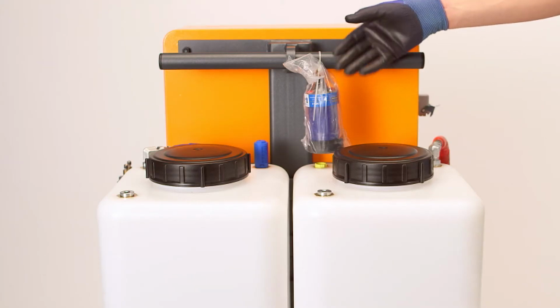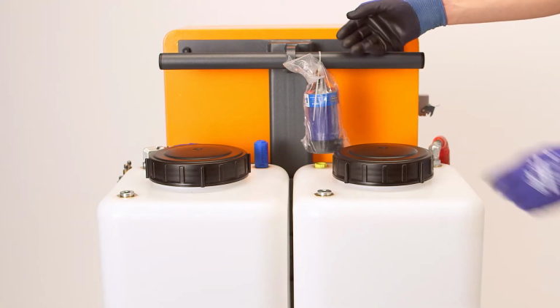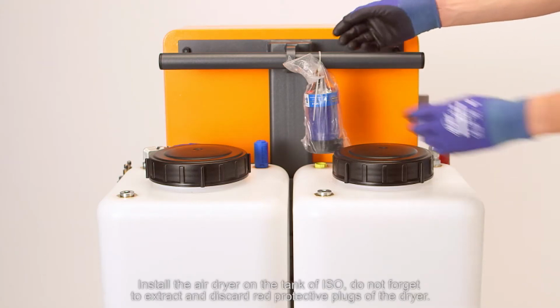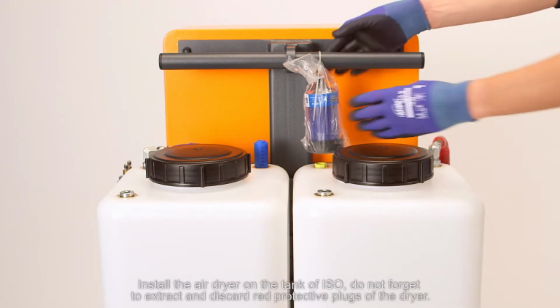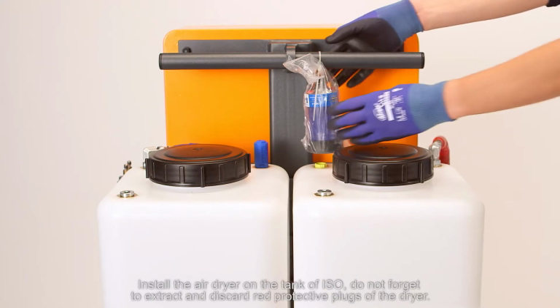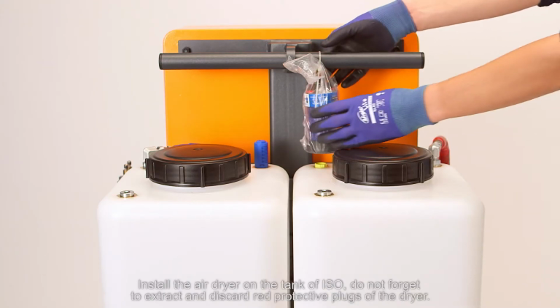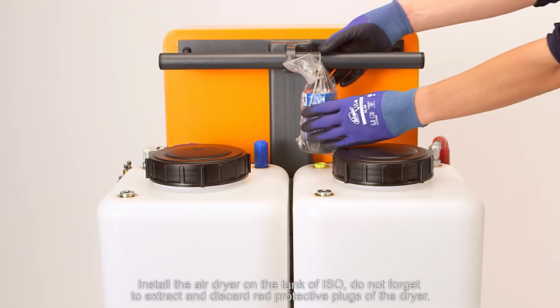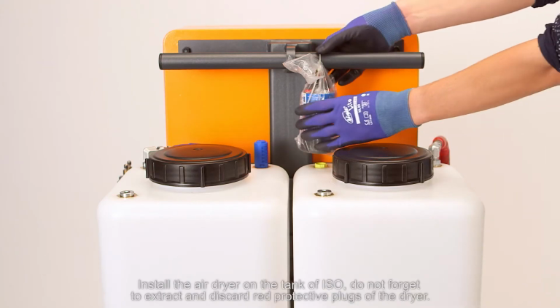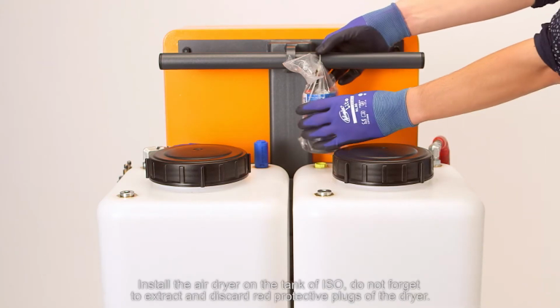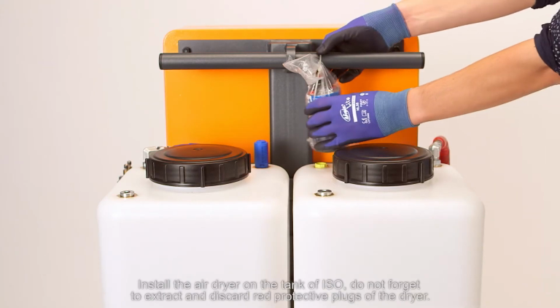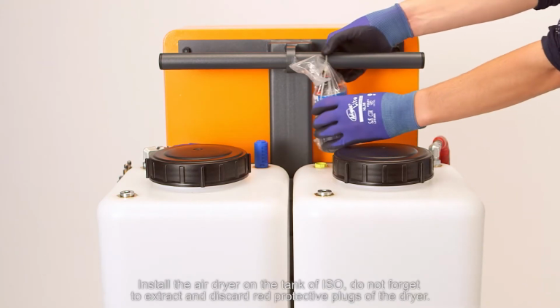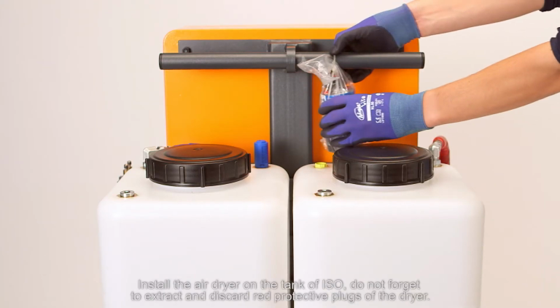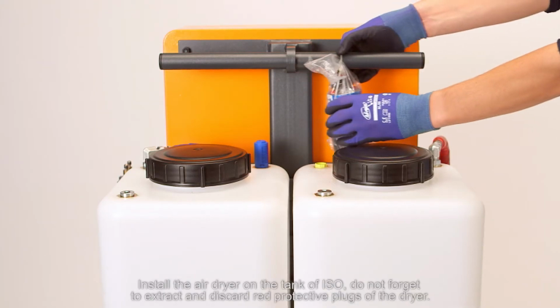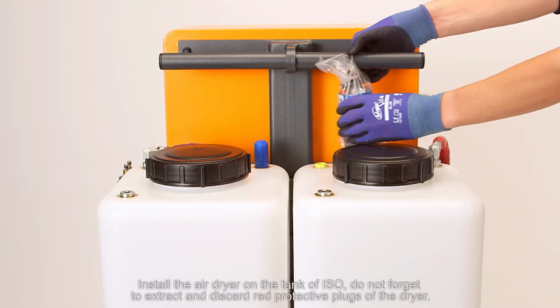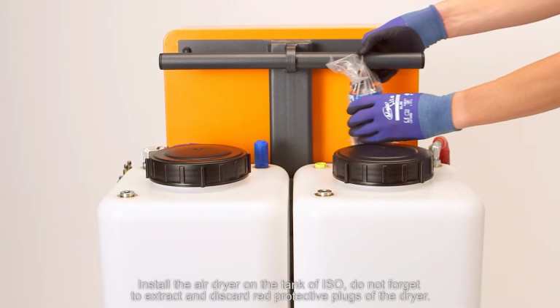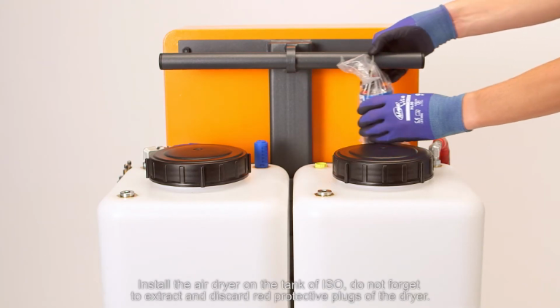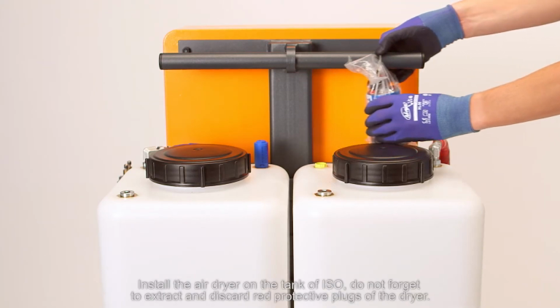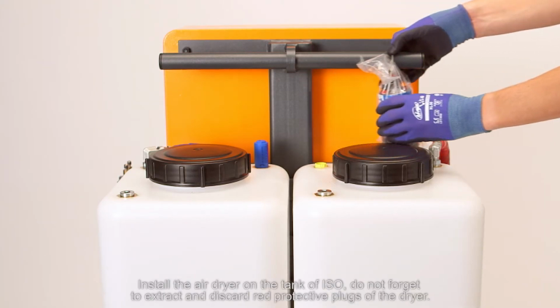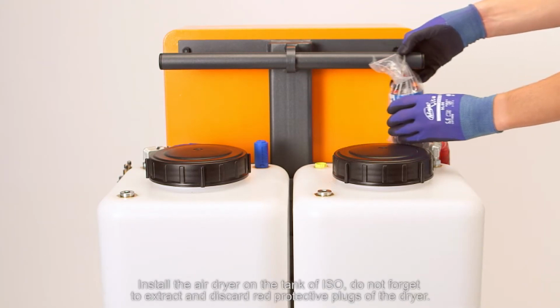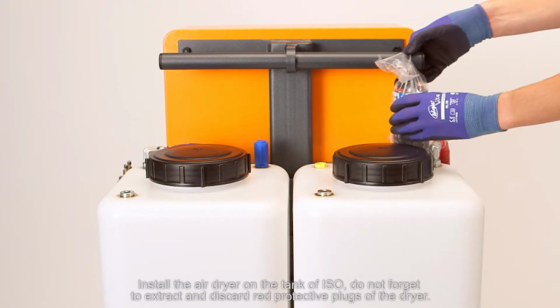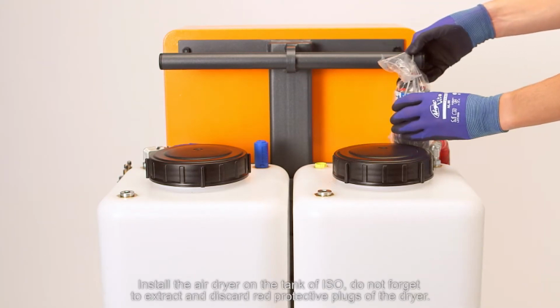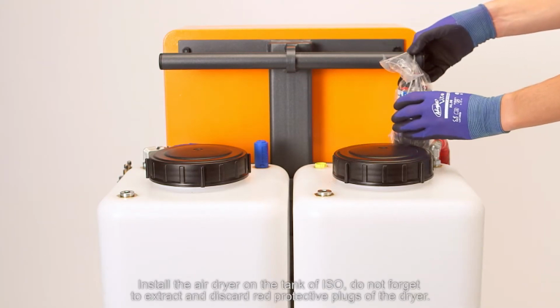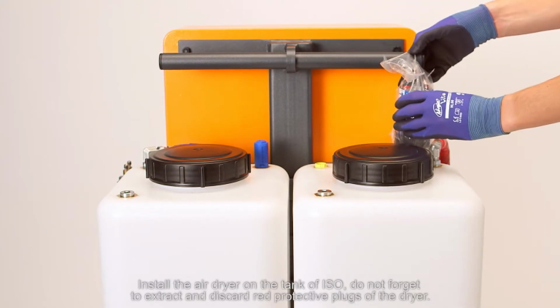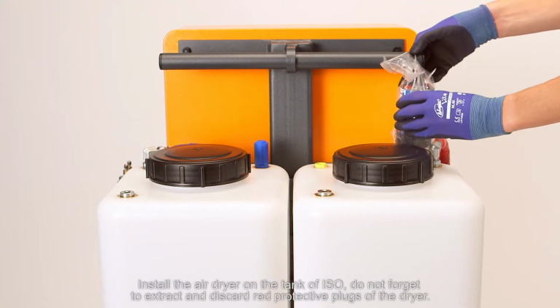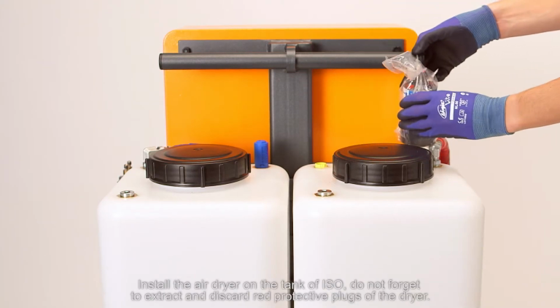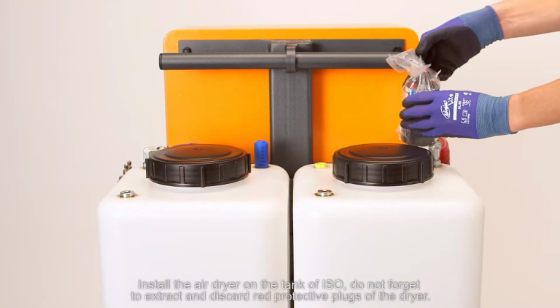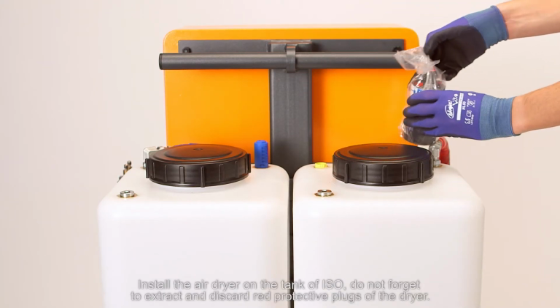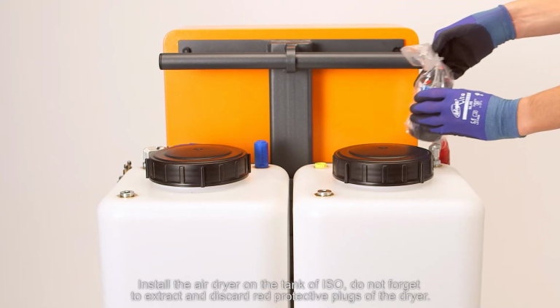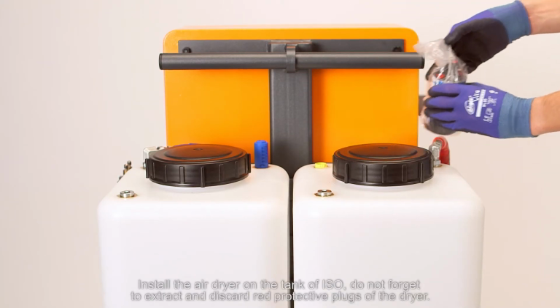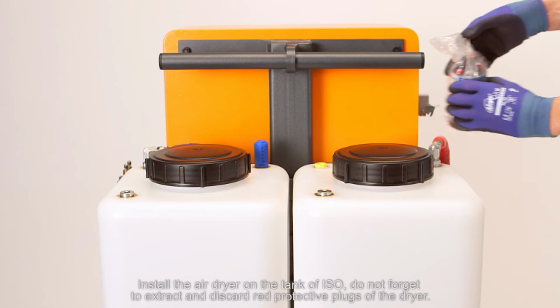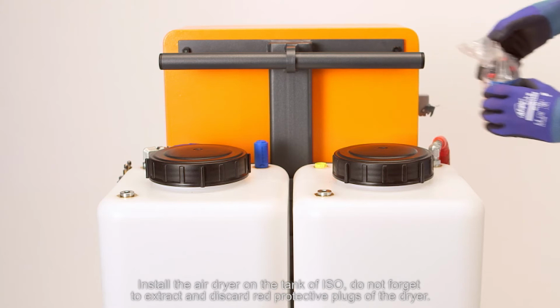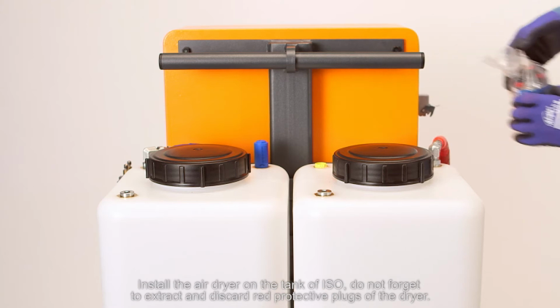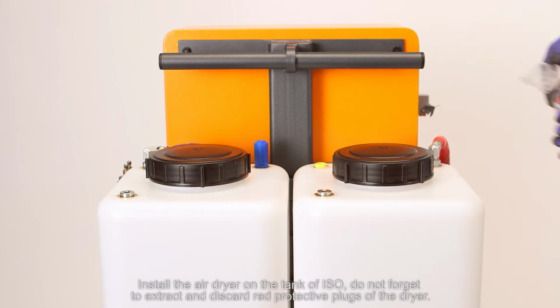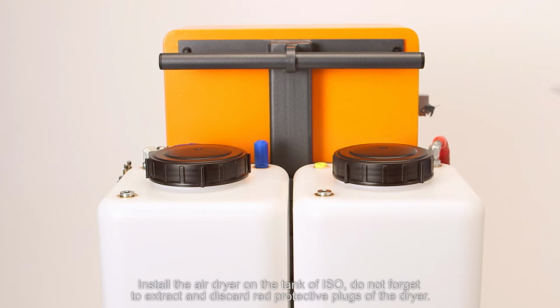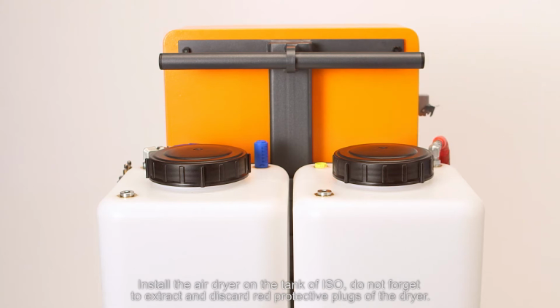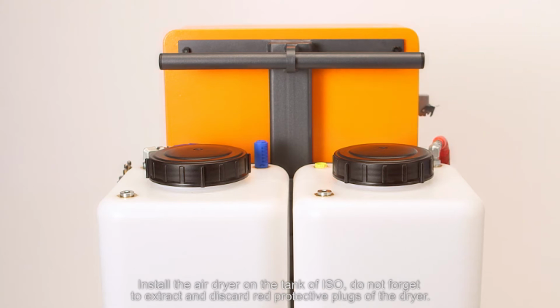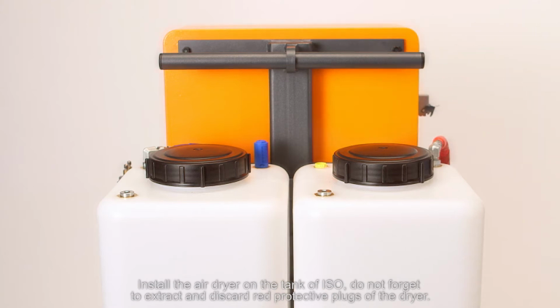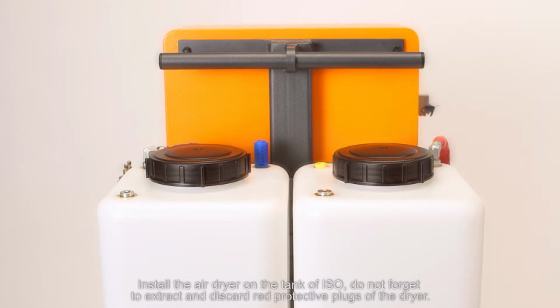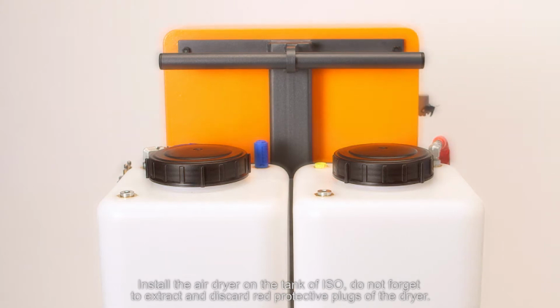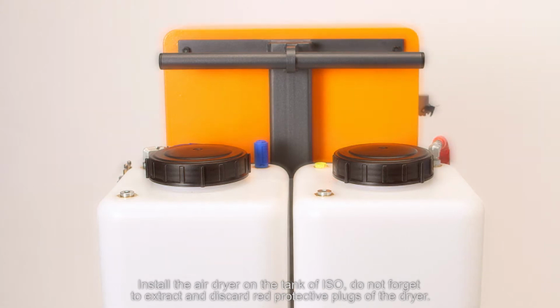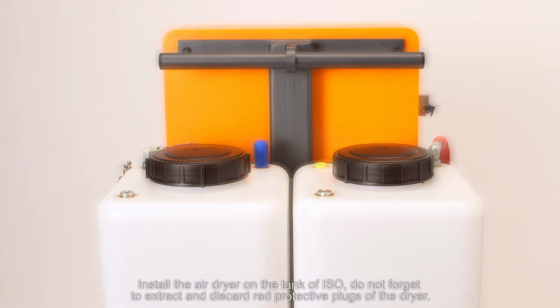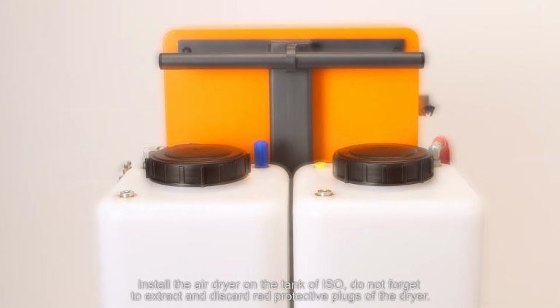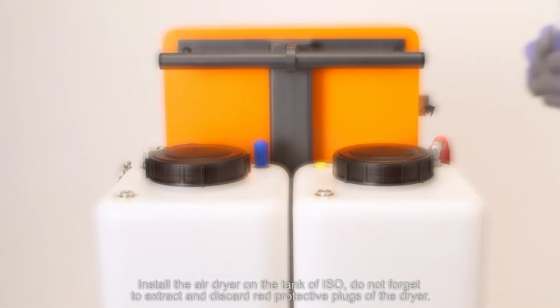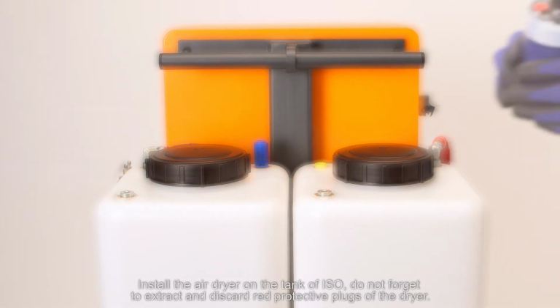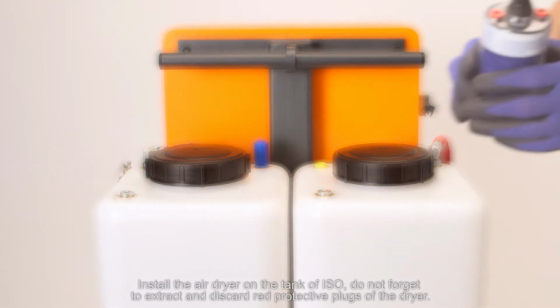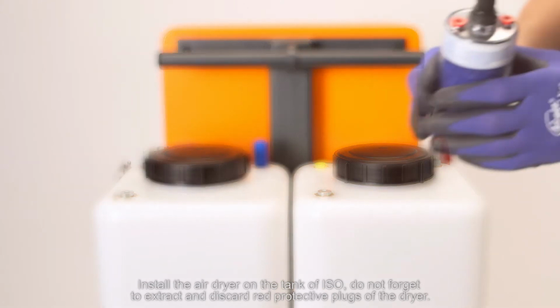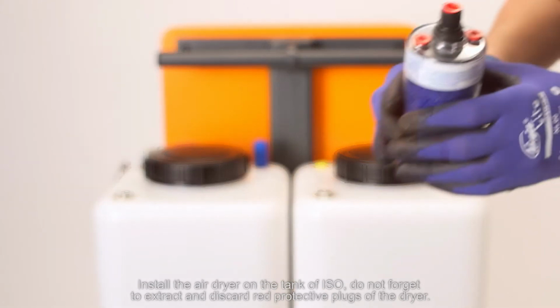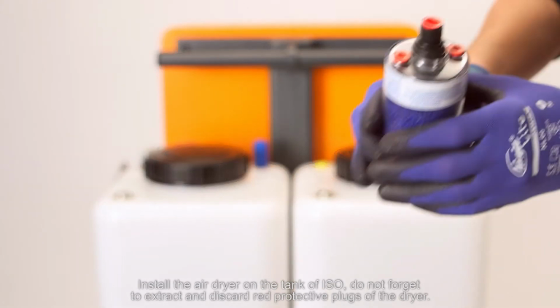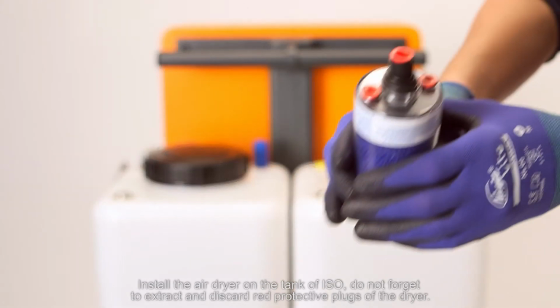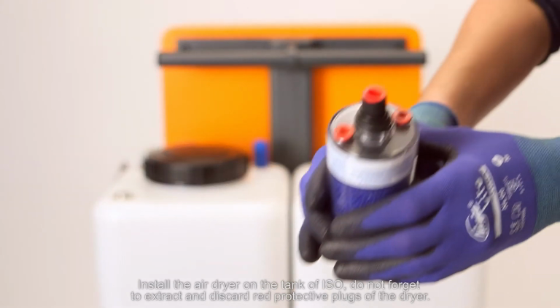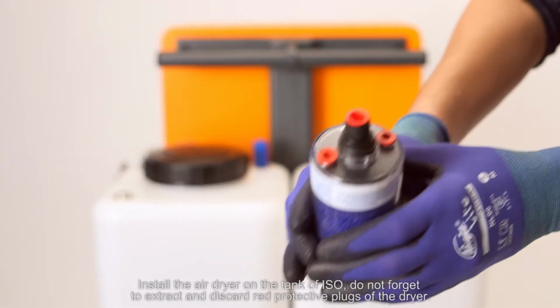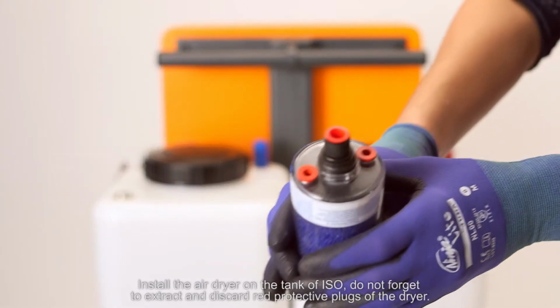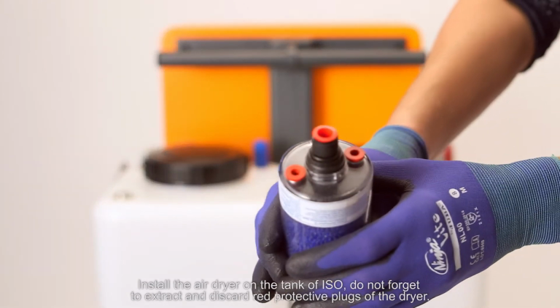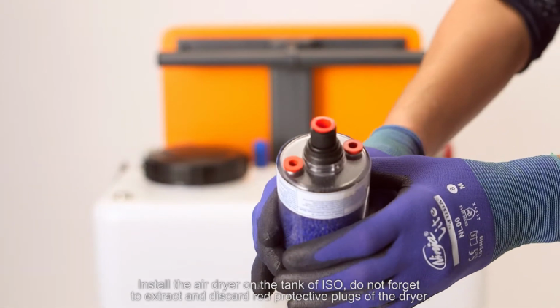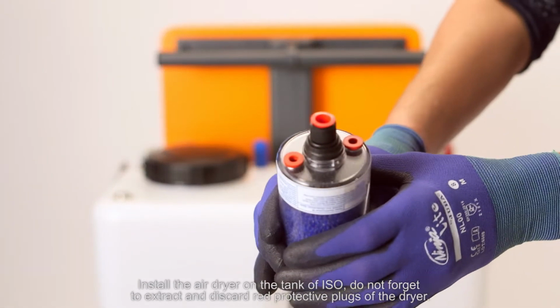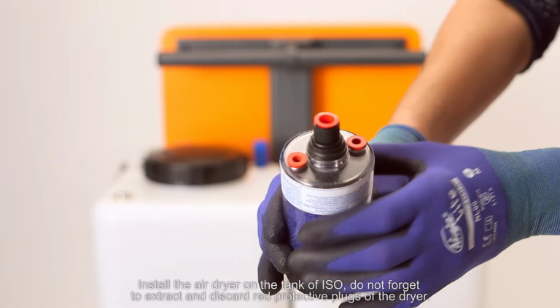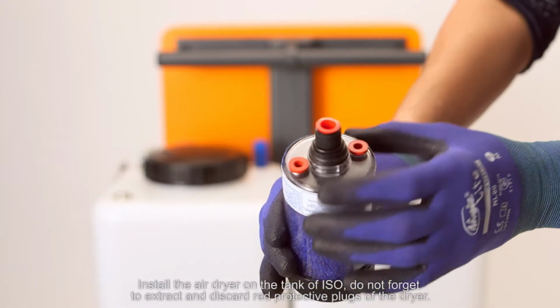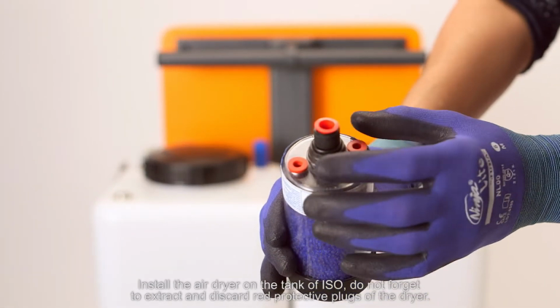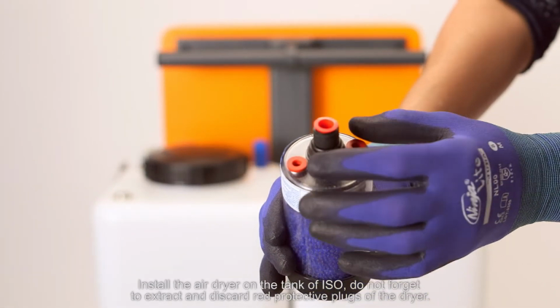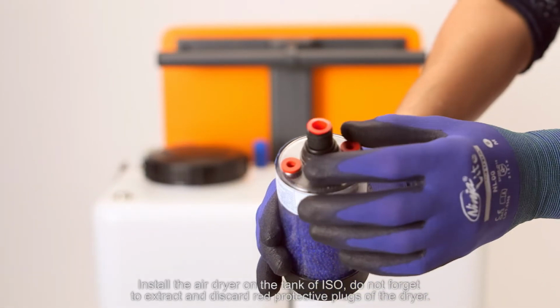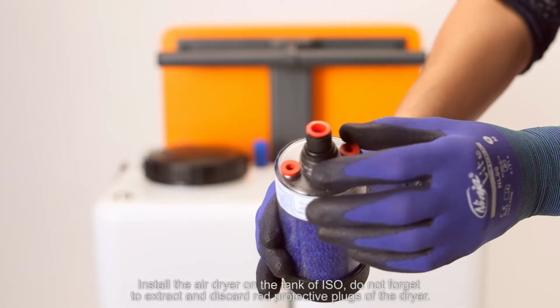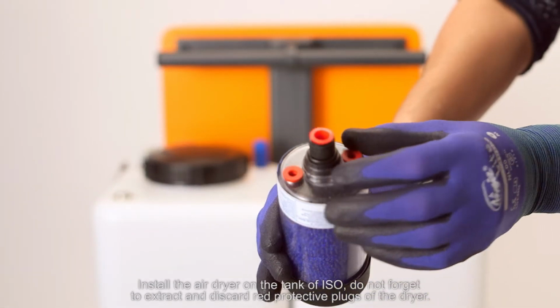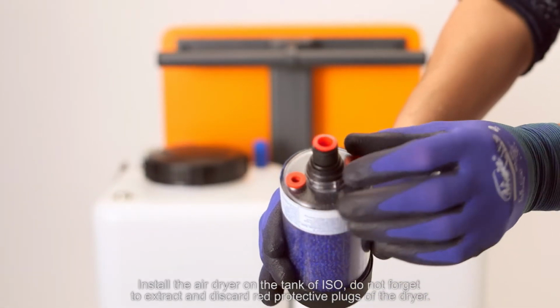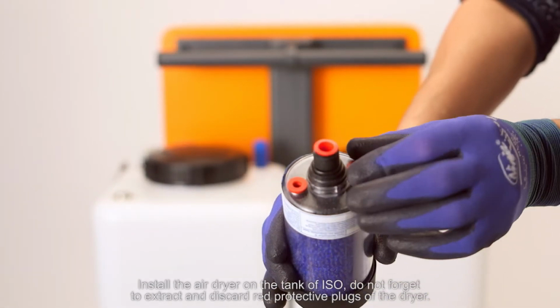Install the air dryer on the tank of ISO. Also, do not forget to extract and discard the red protective plugs of the dryer.